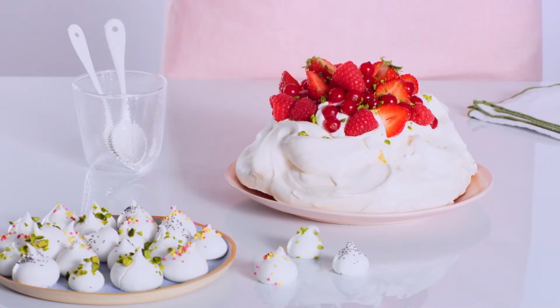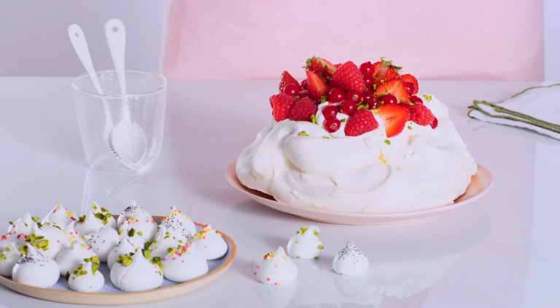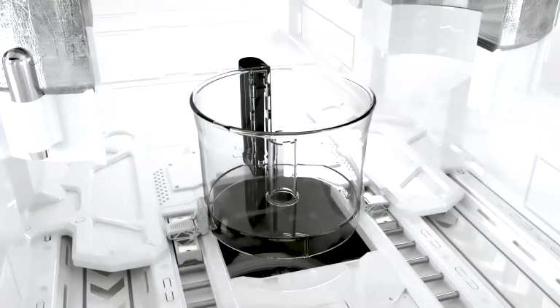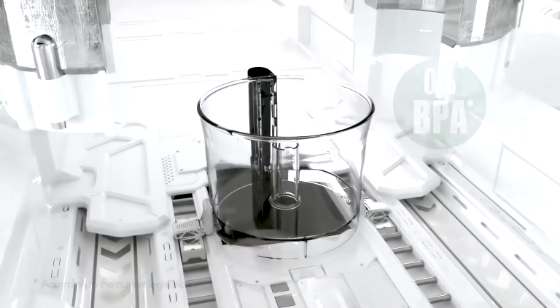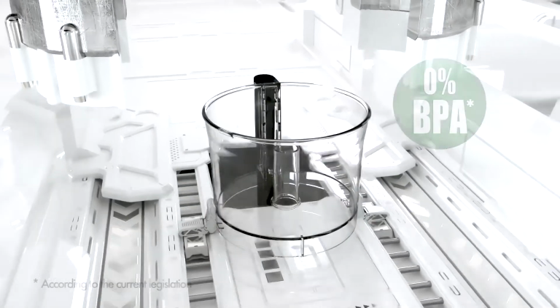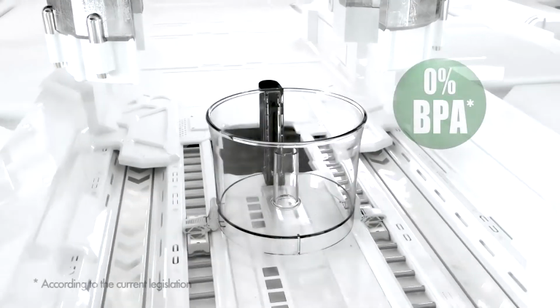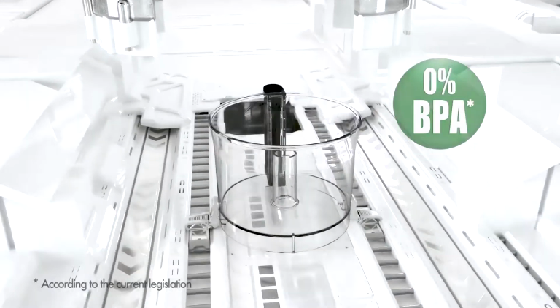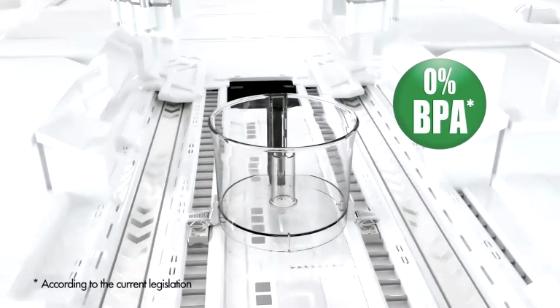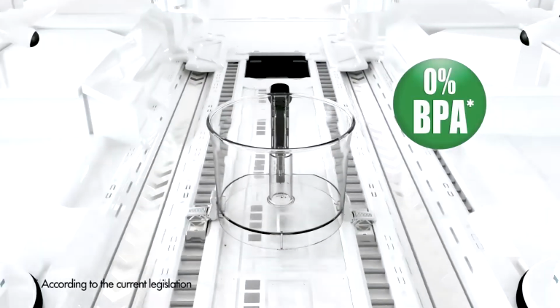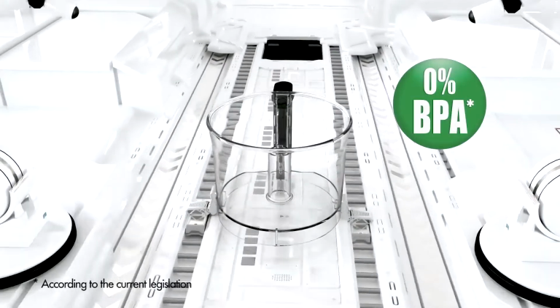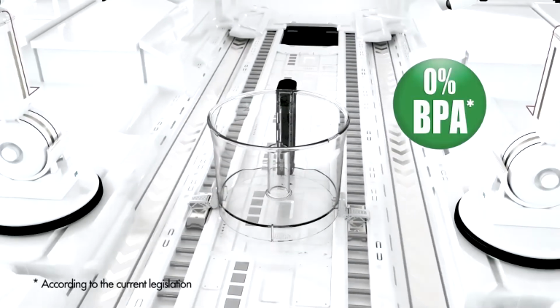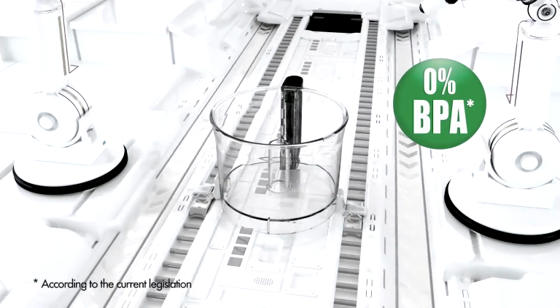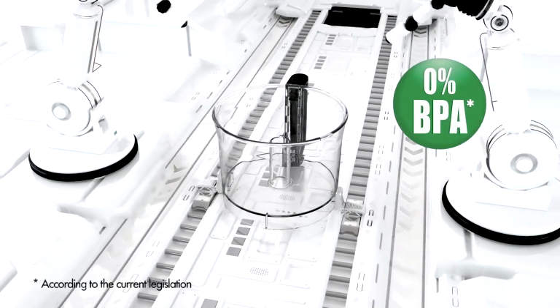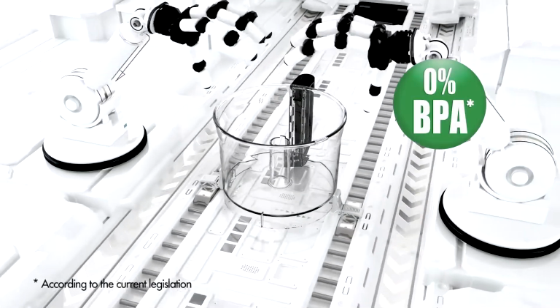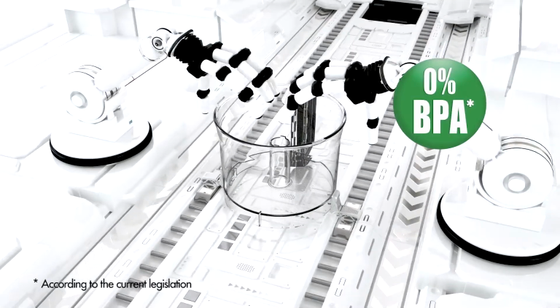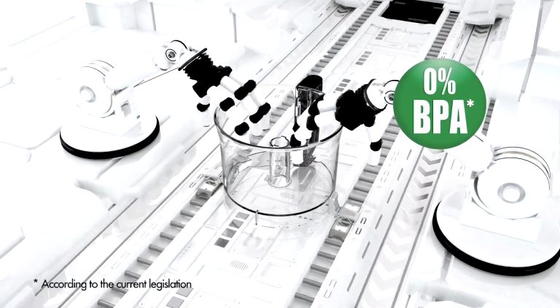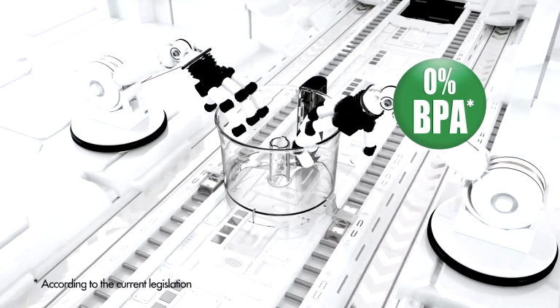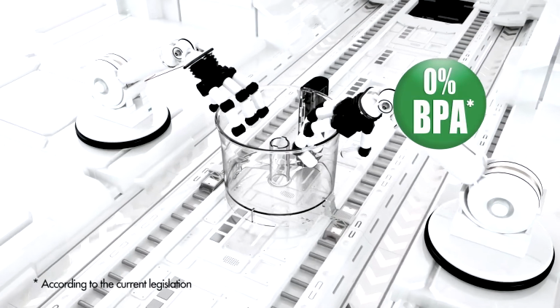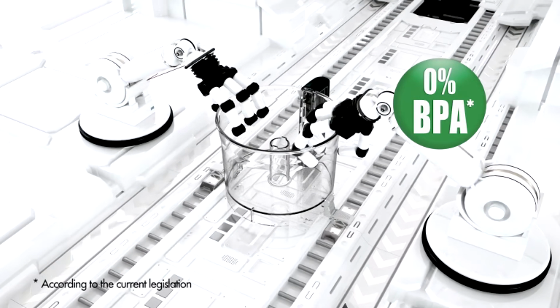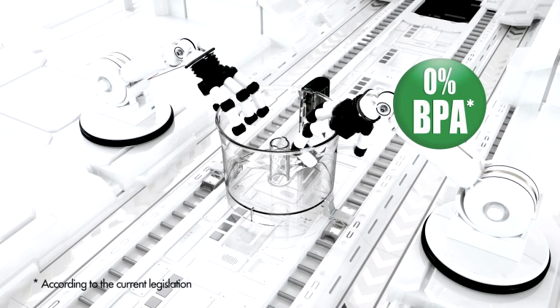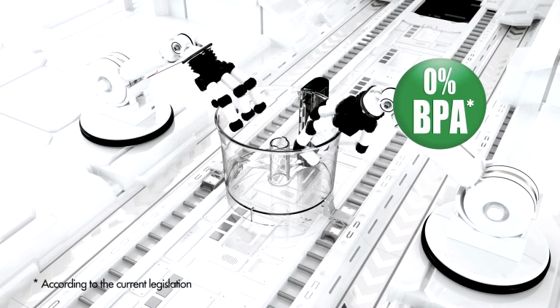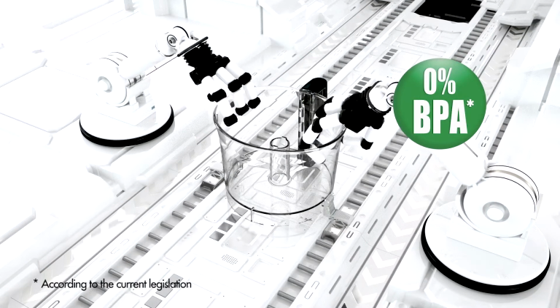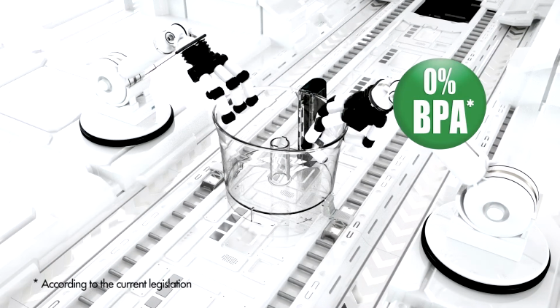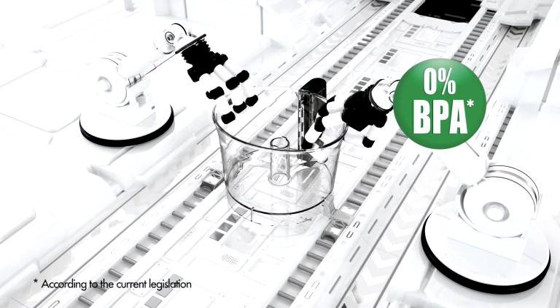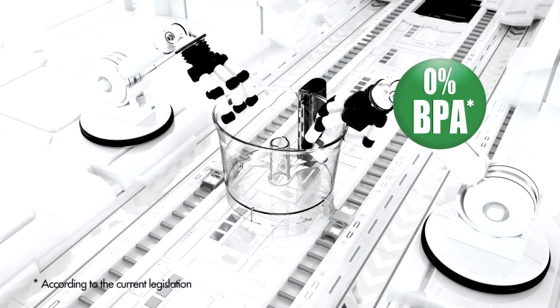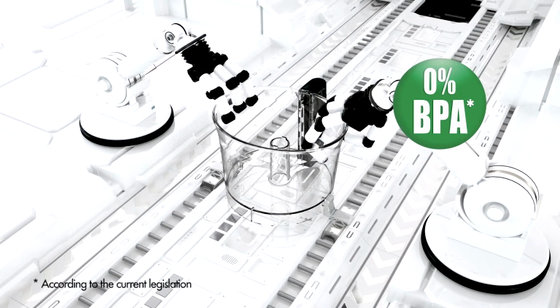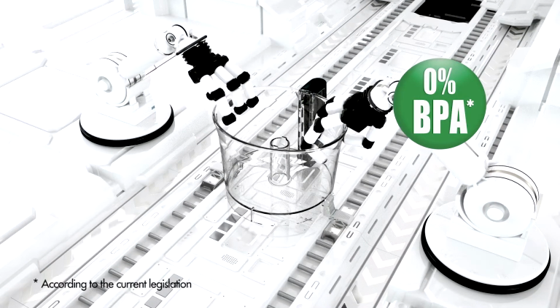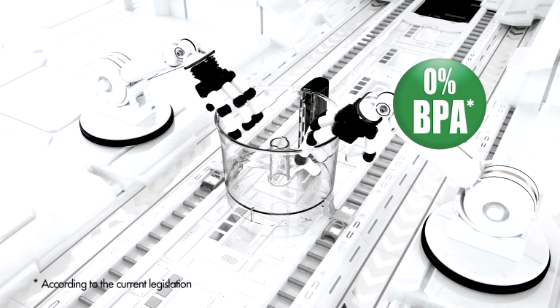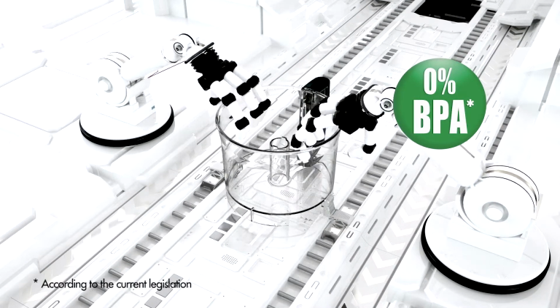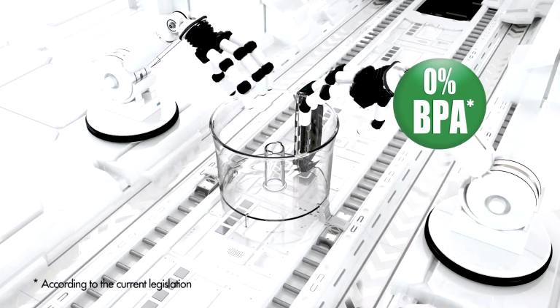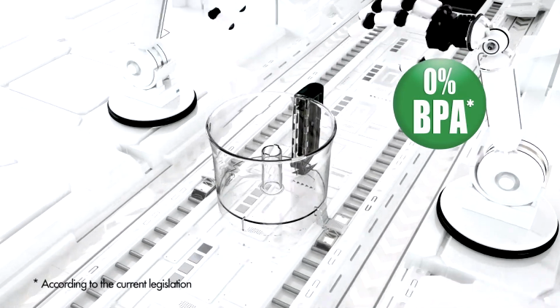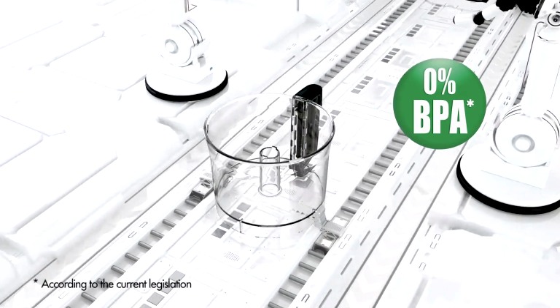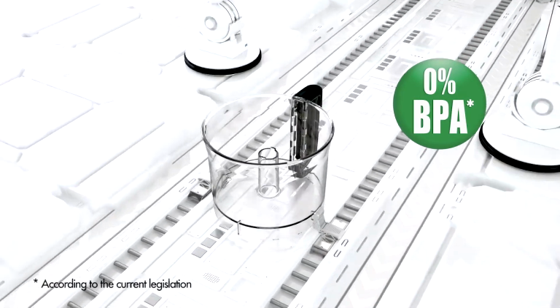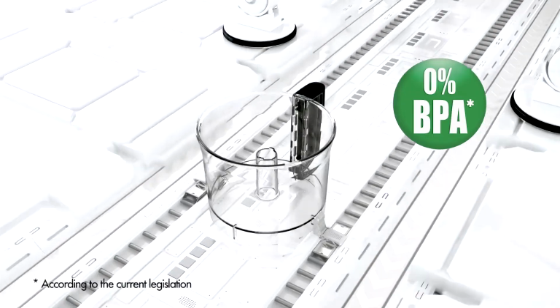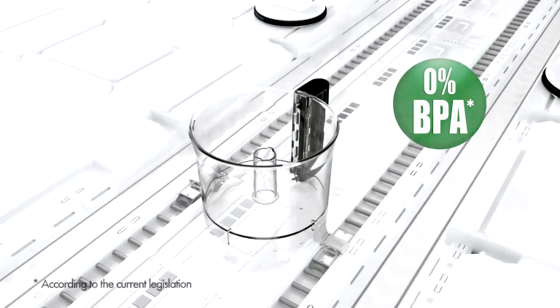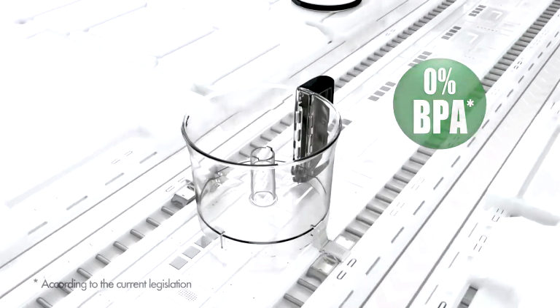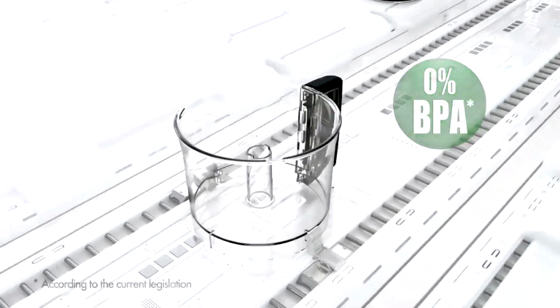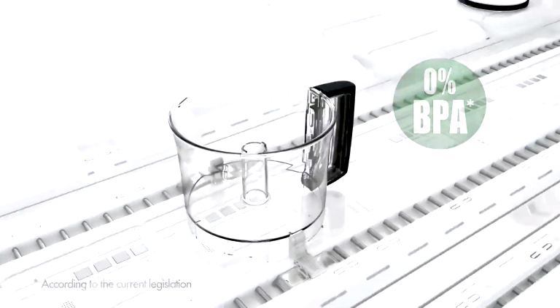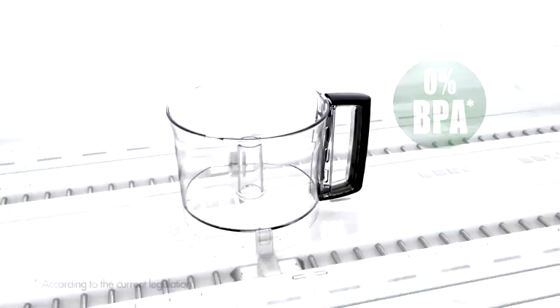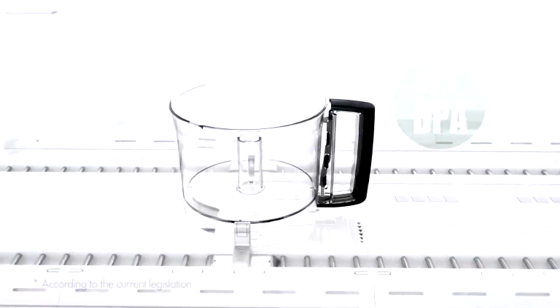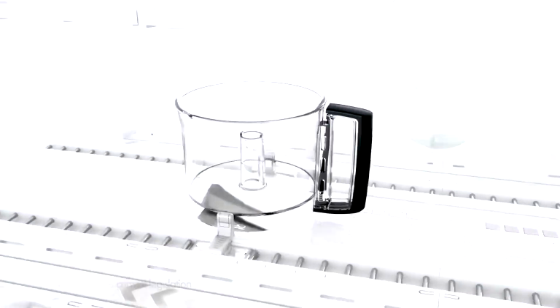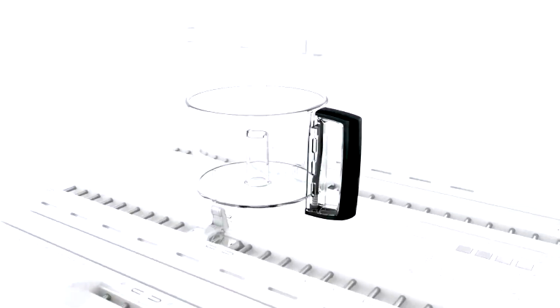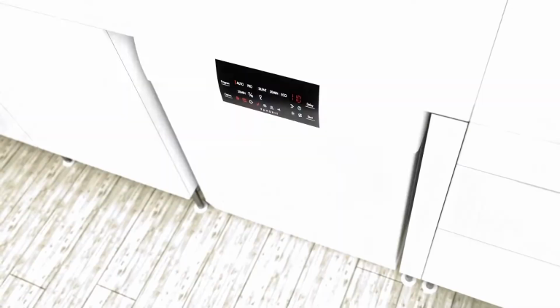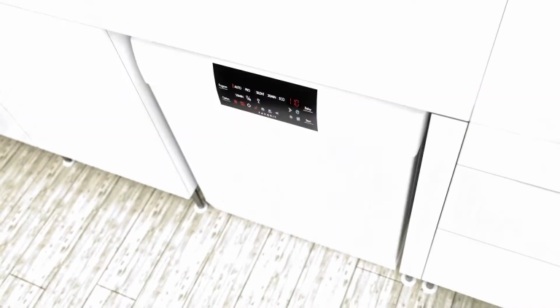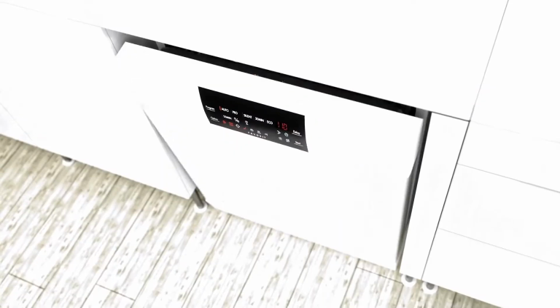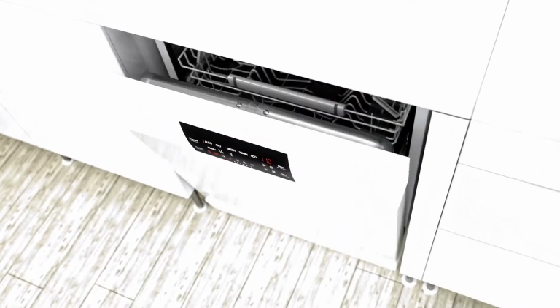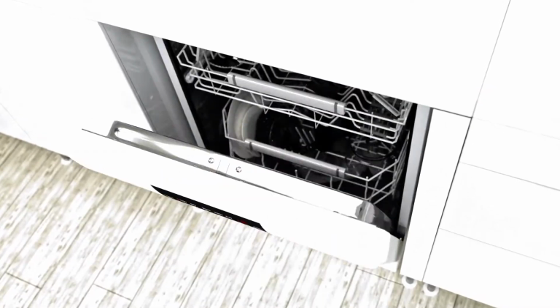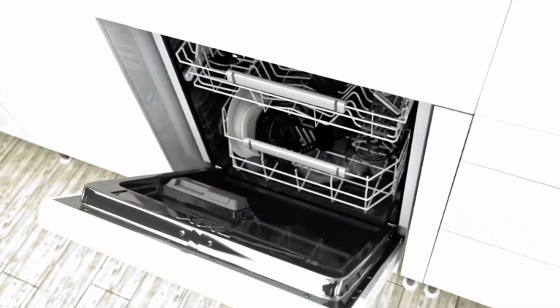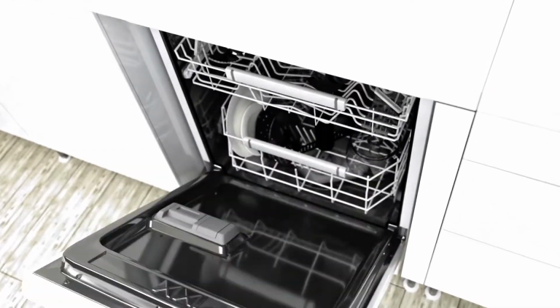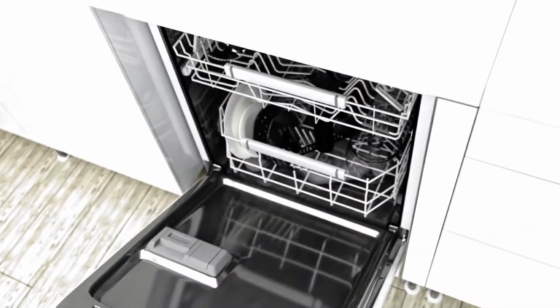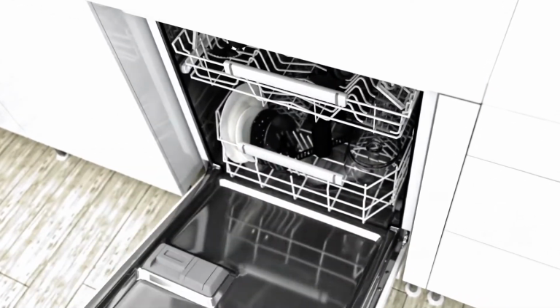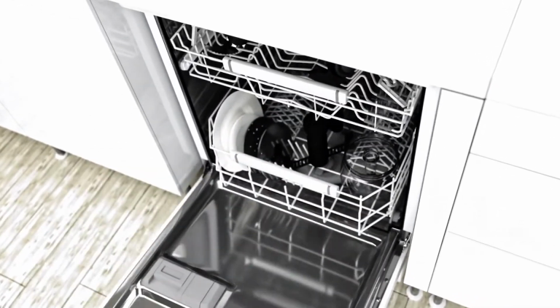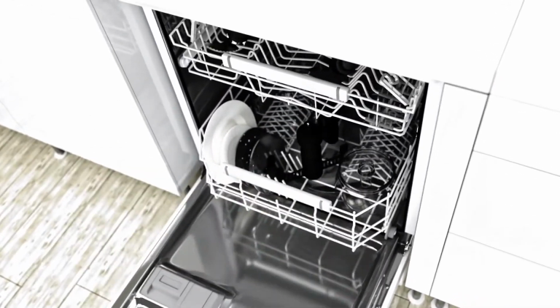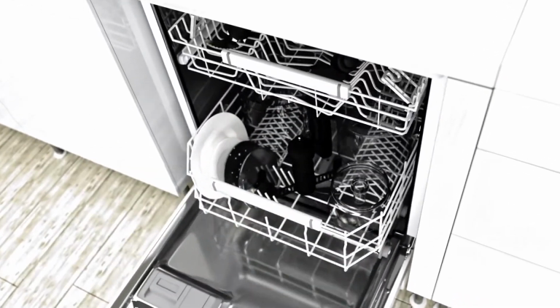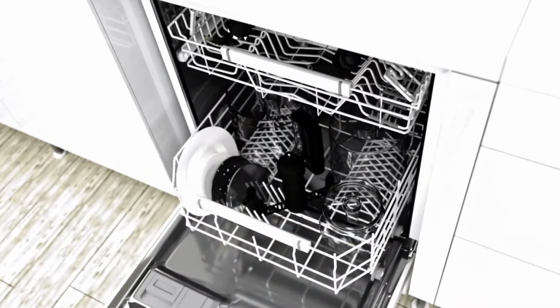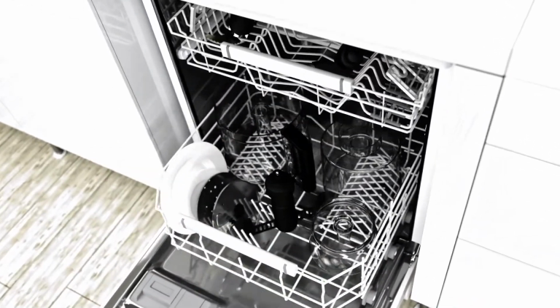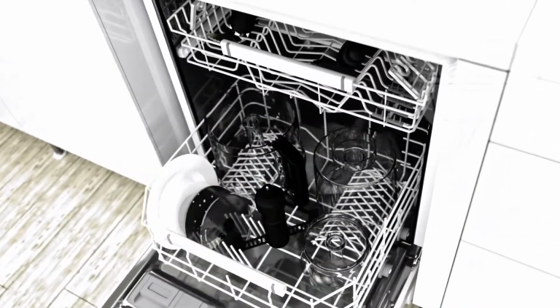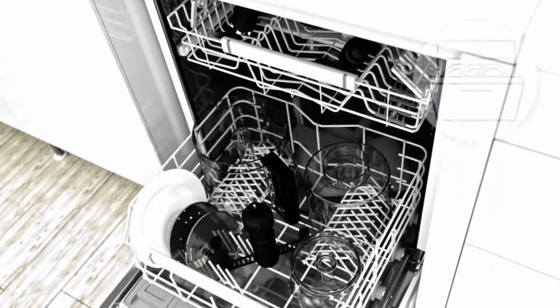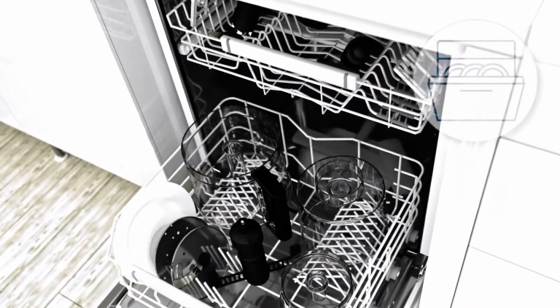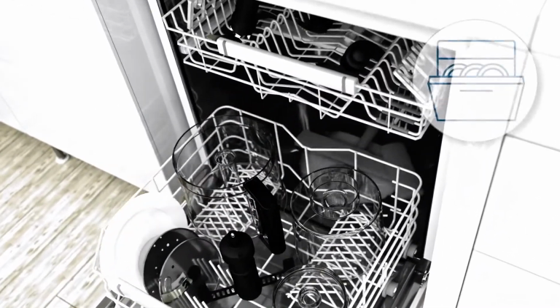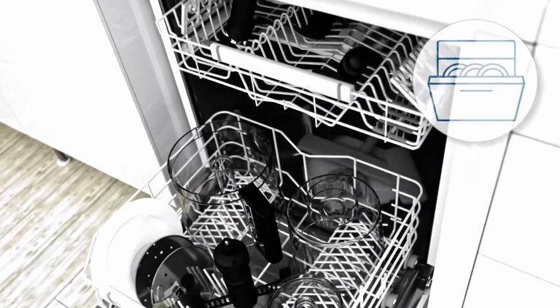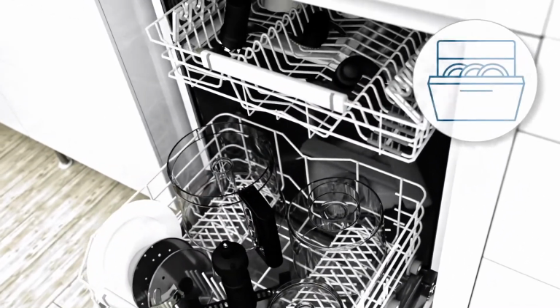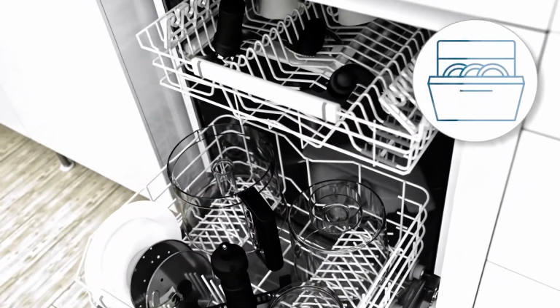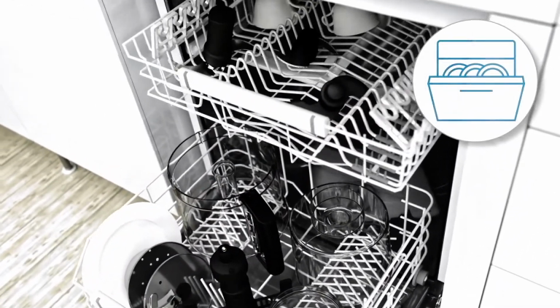Built better to last longer, its bowls are truly shatter-proof. All parts and accessories are made in France and they're dishwasher safe.